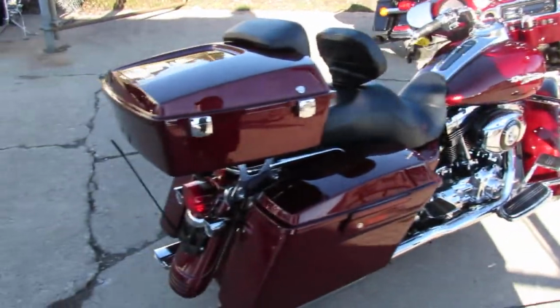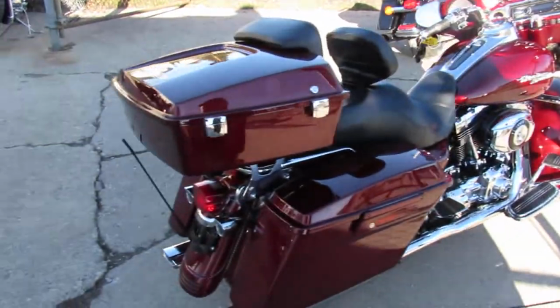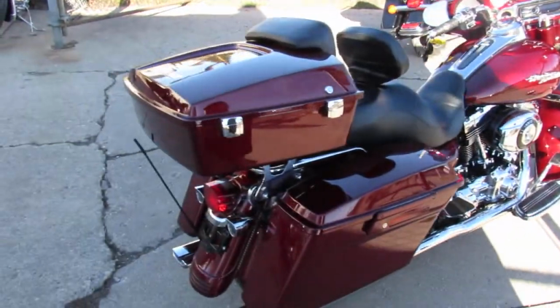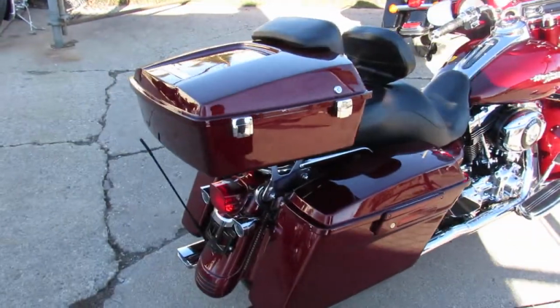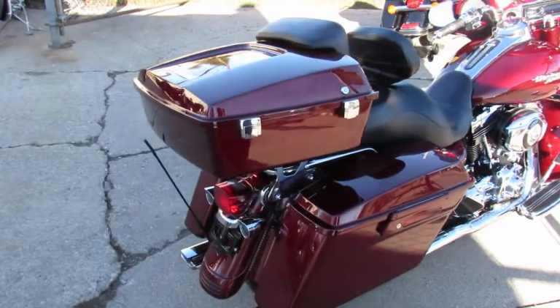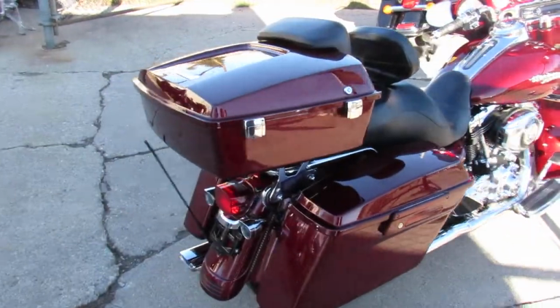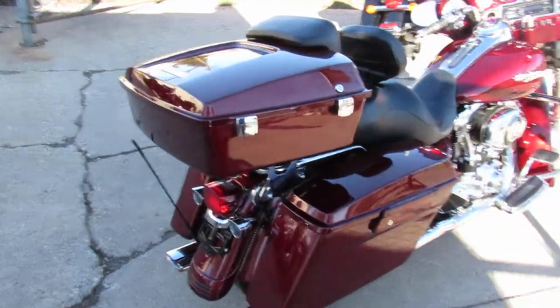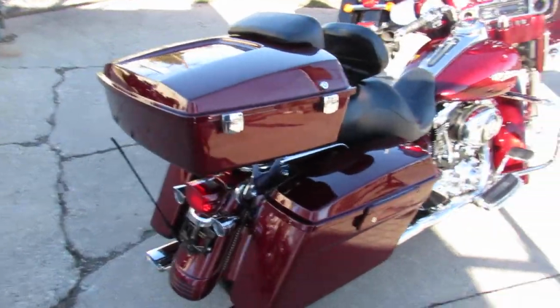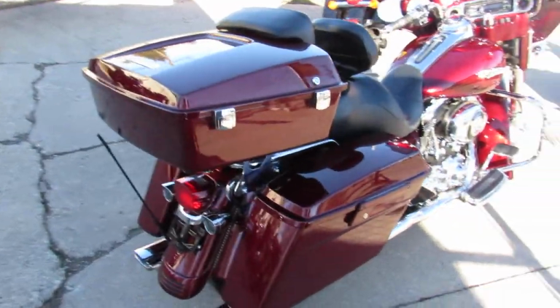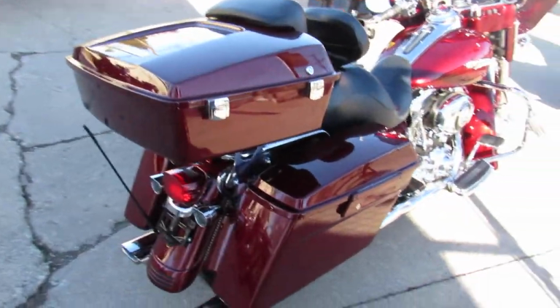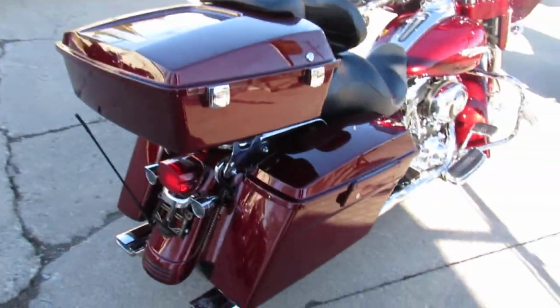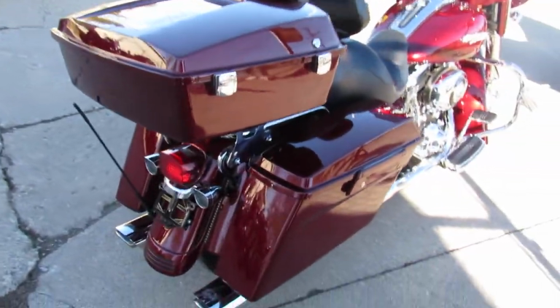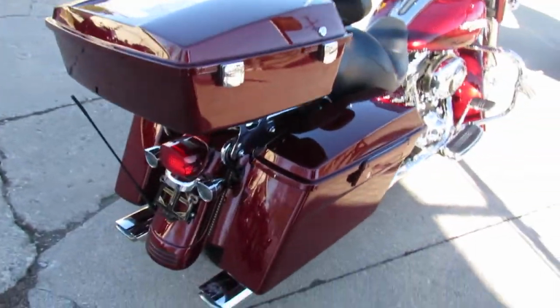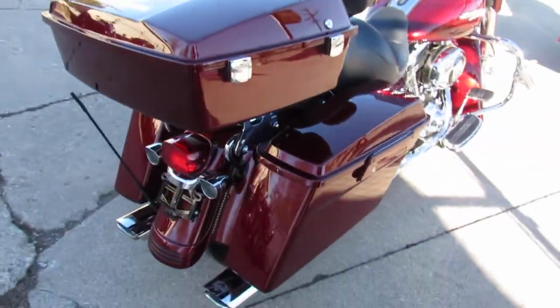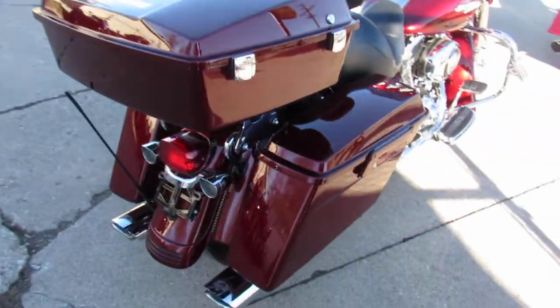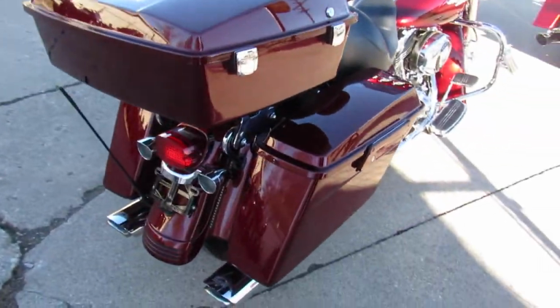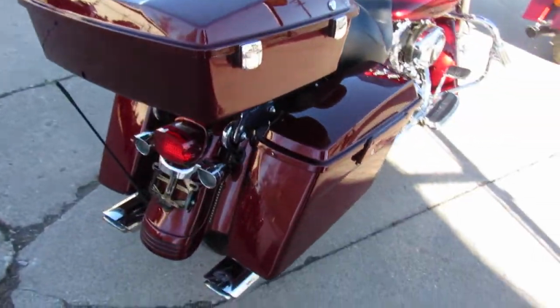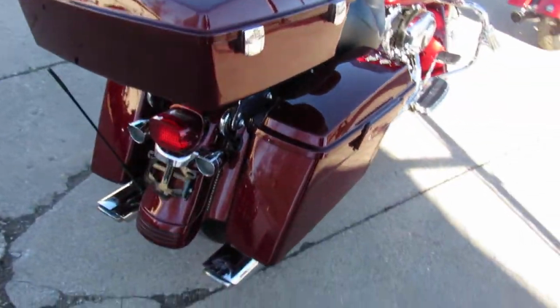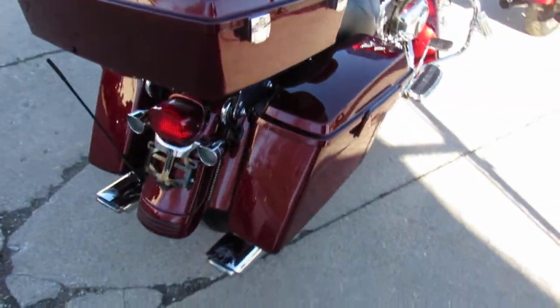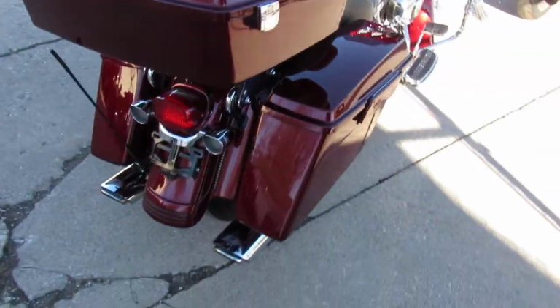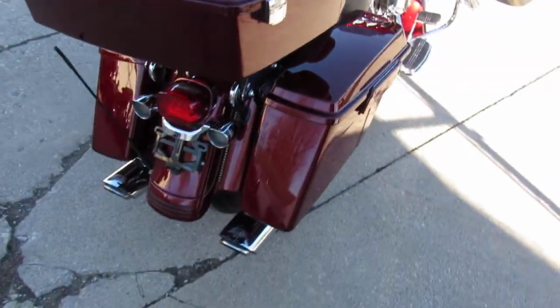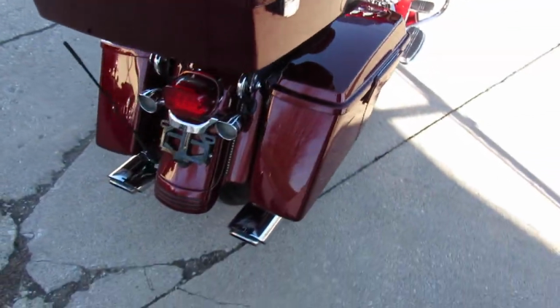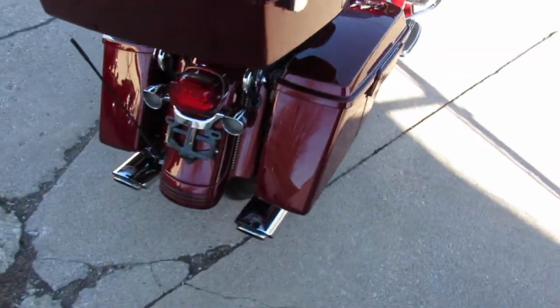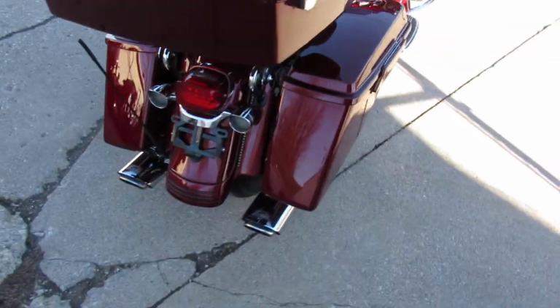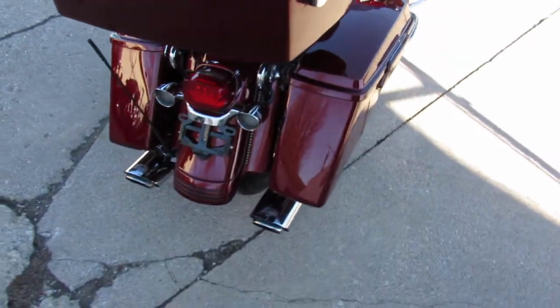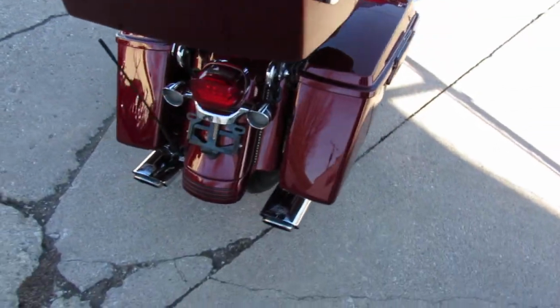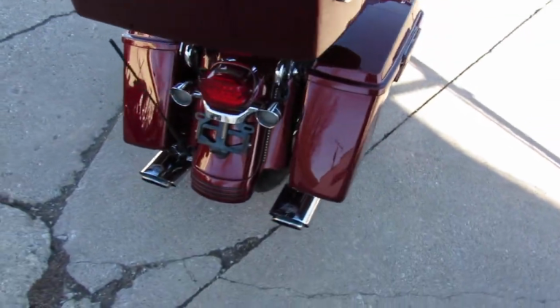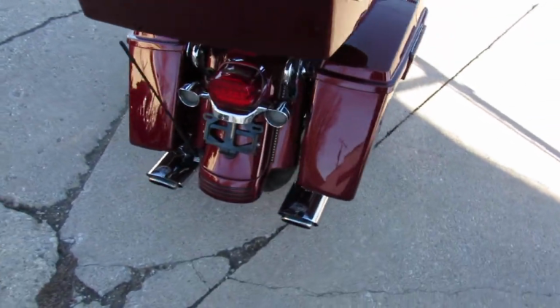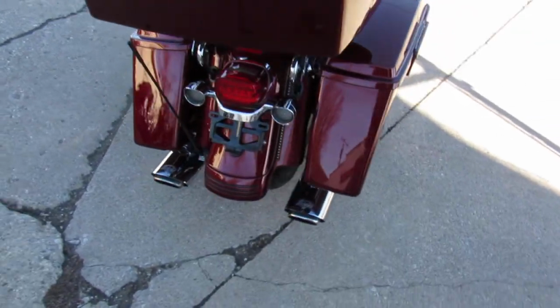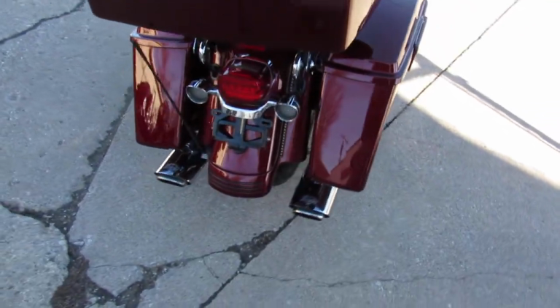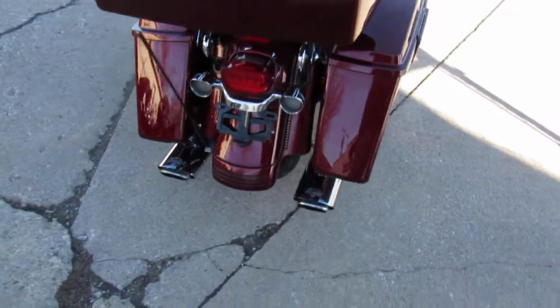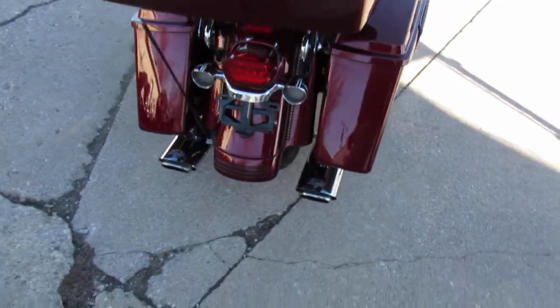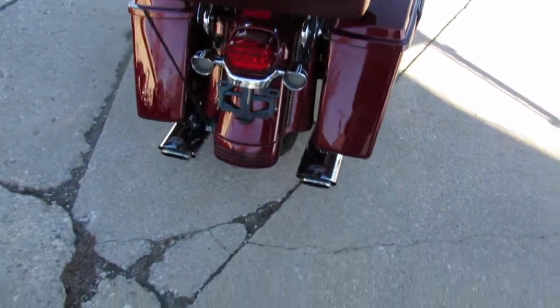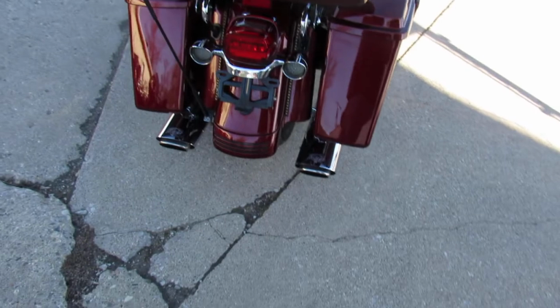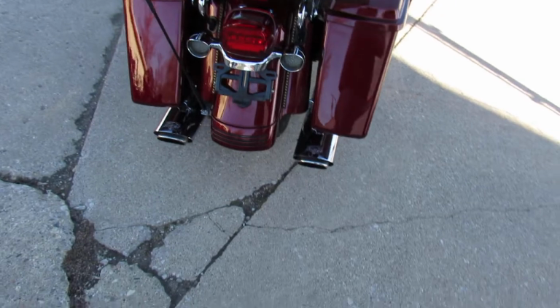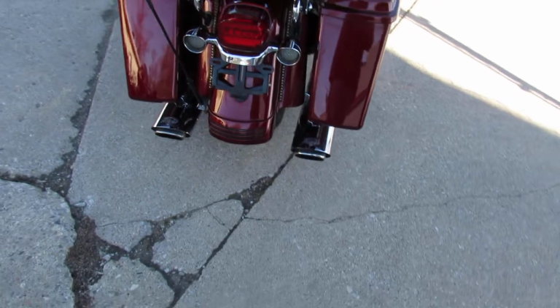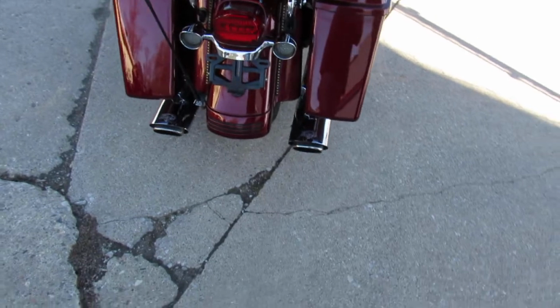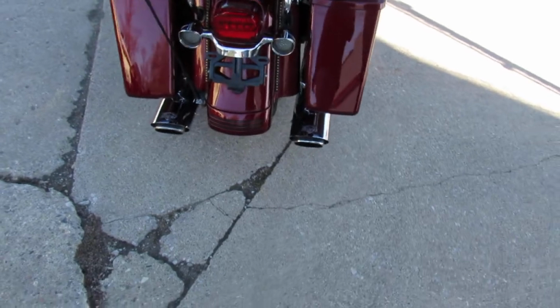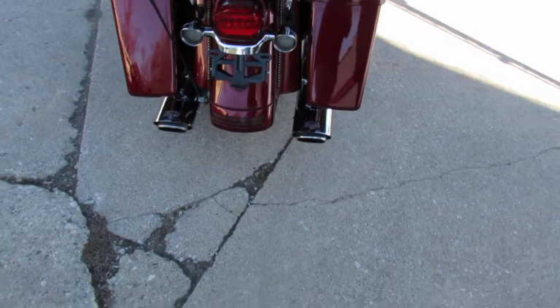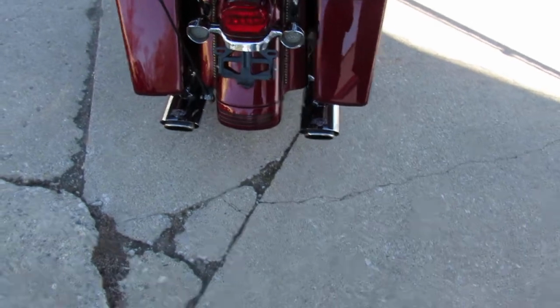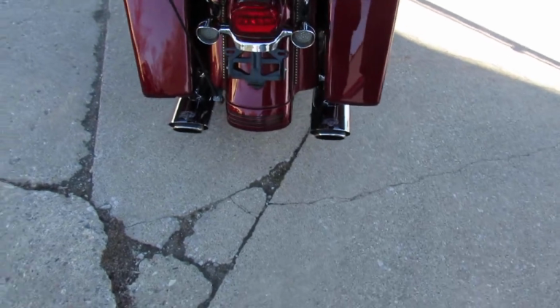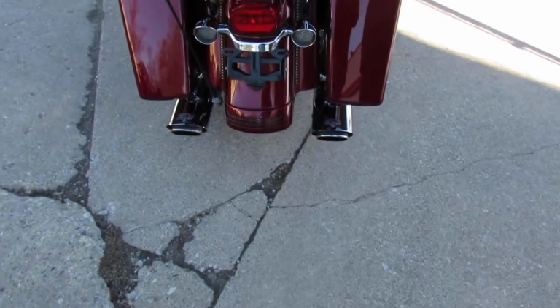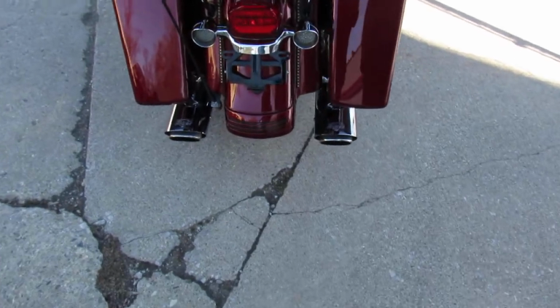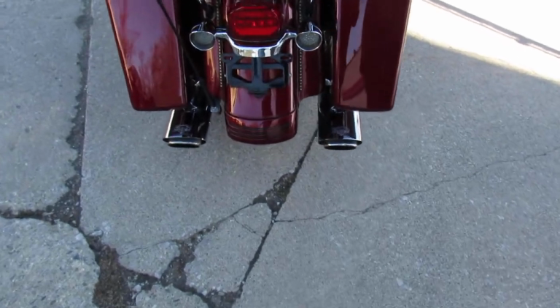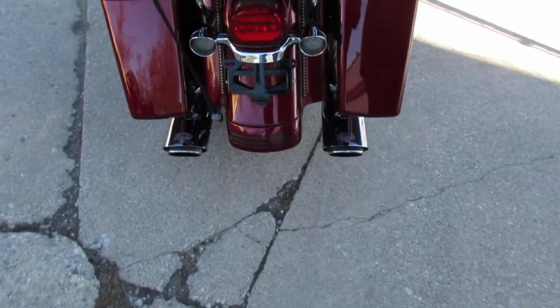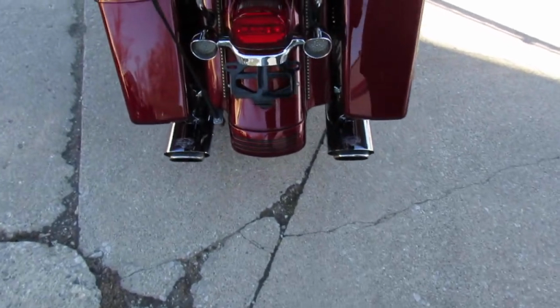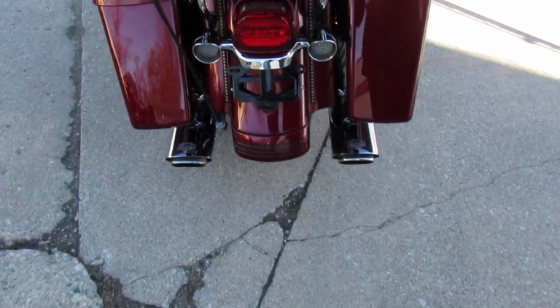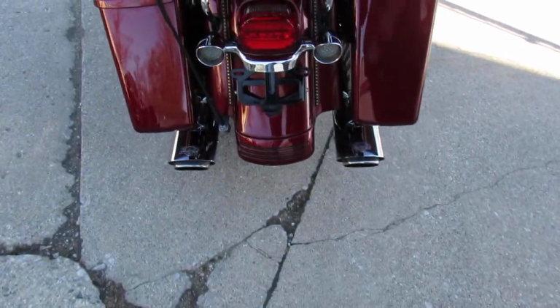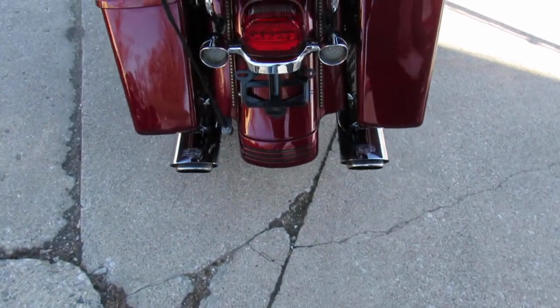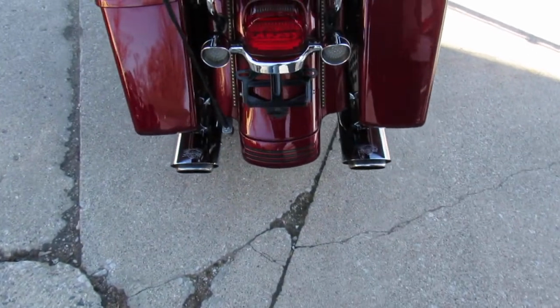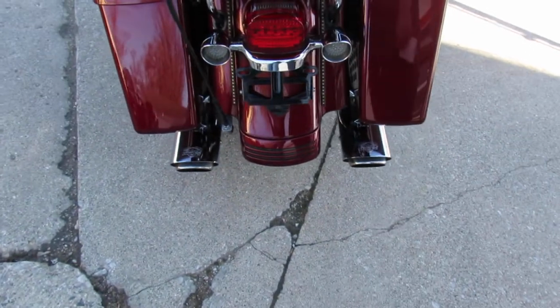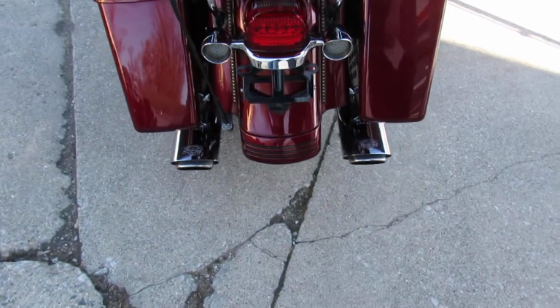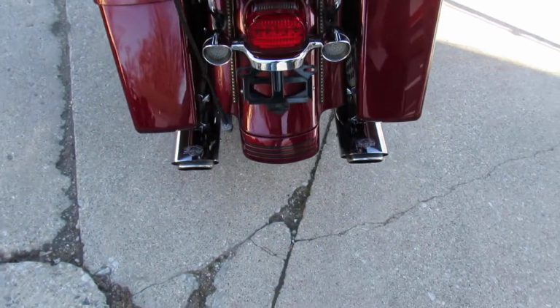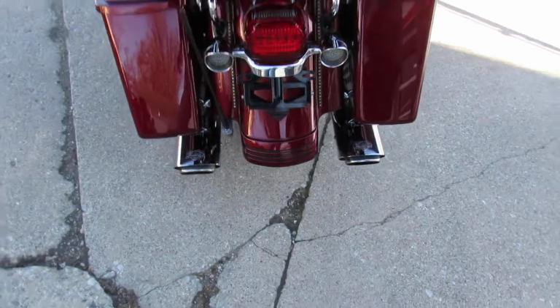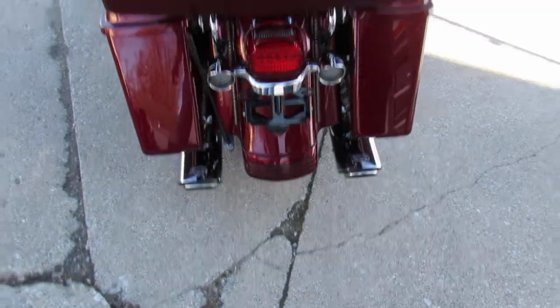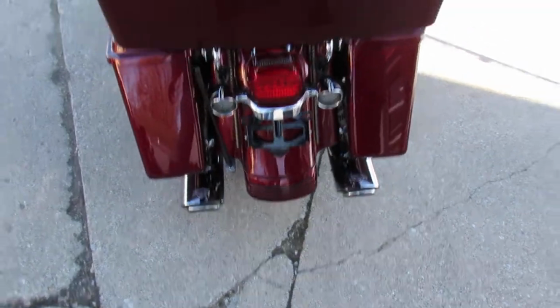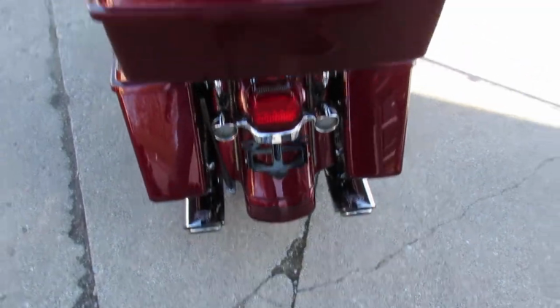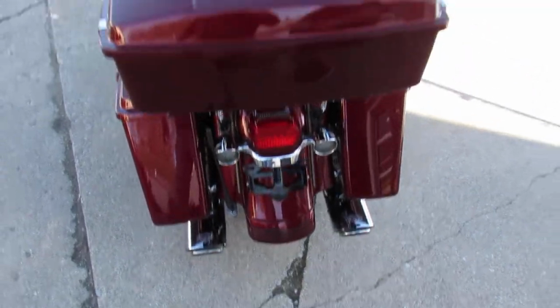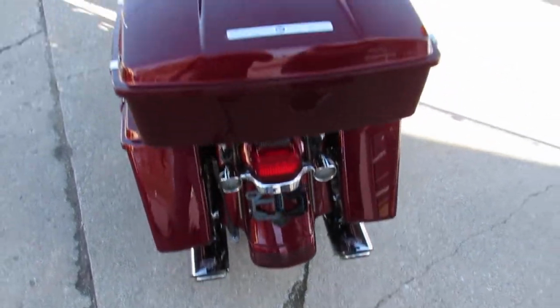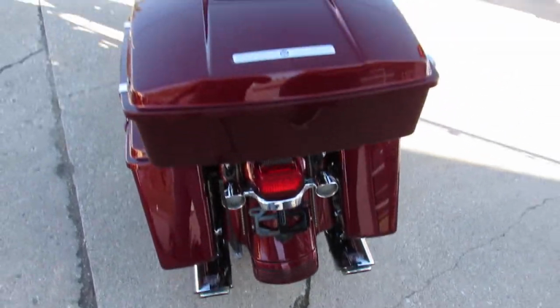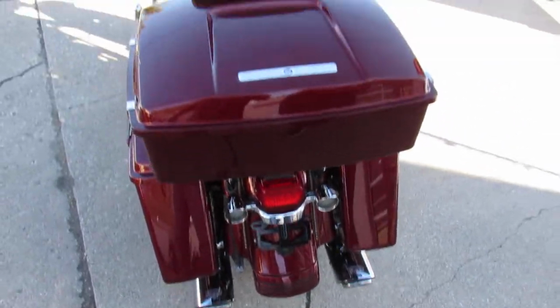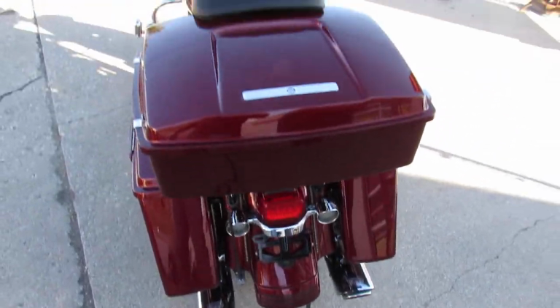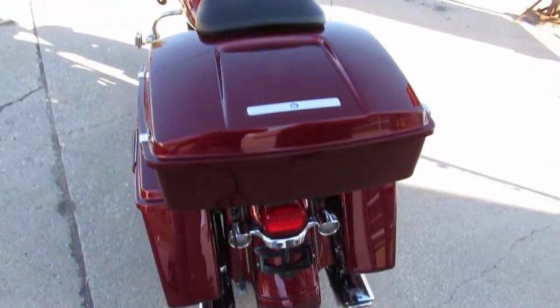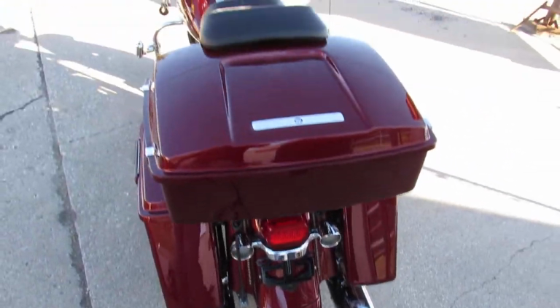It's got a color match painted inner fairing, quick detach trunk, dual Vance & Hines exhaust. What doesn't this bike have?